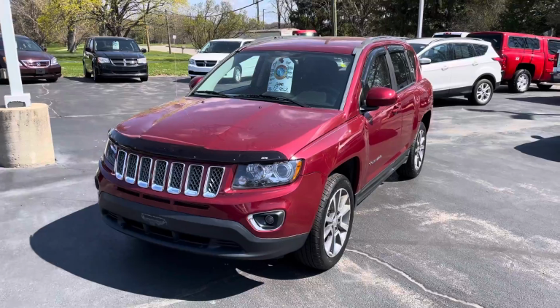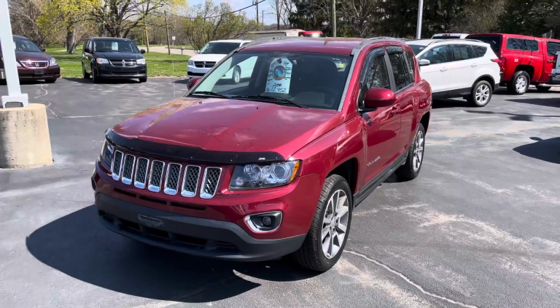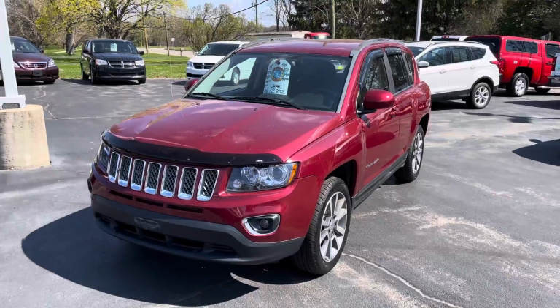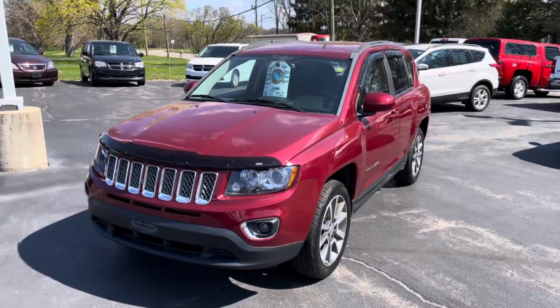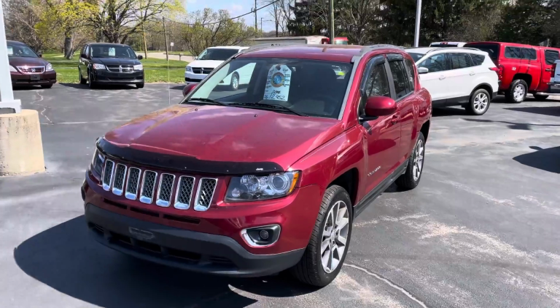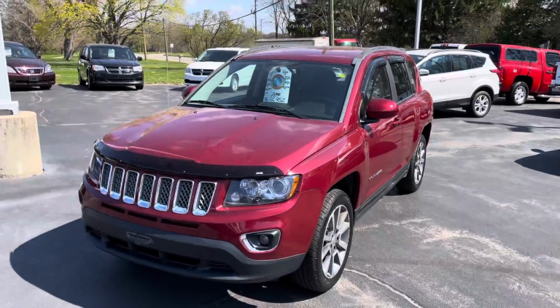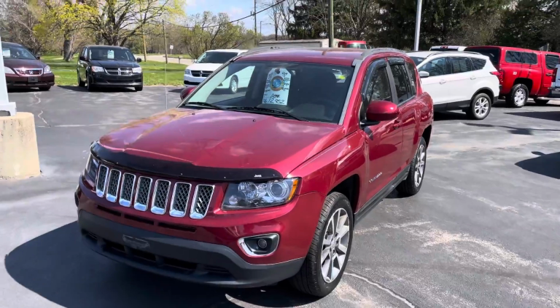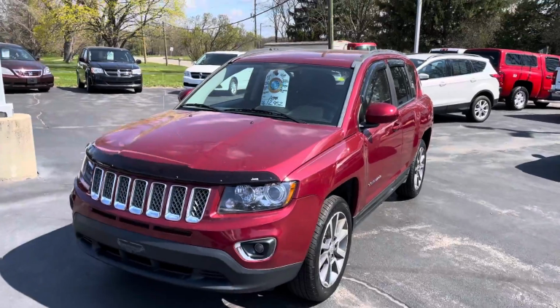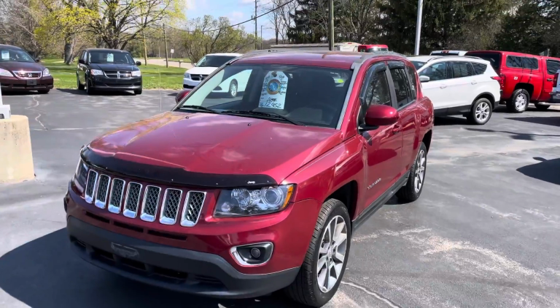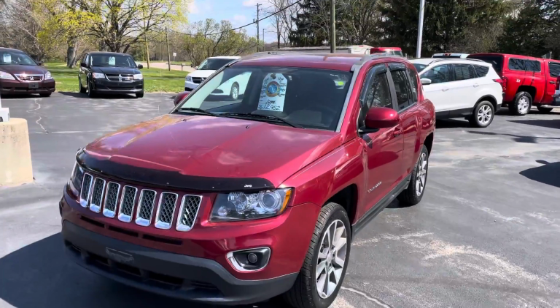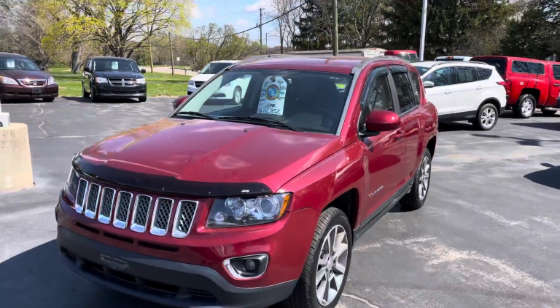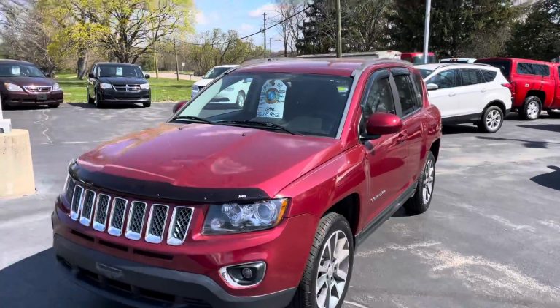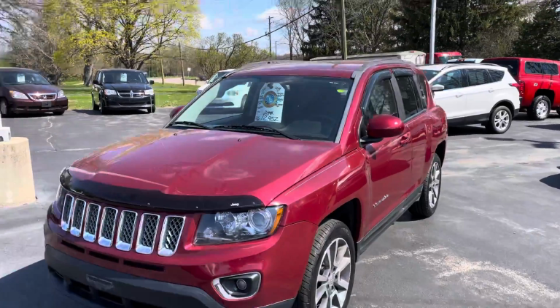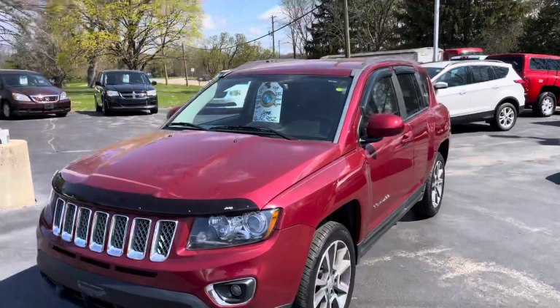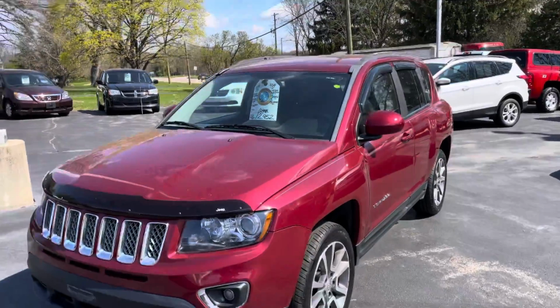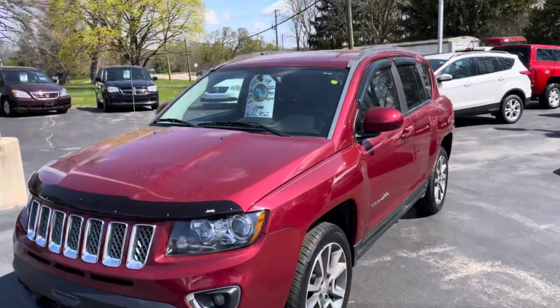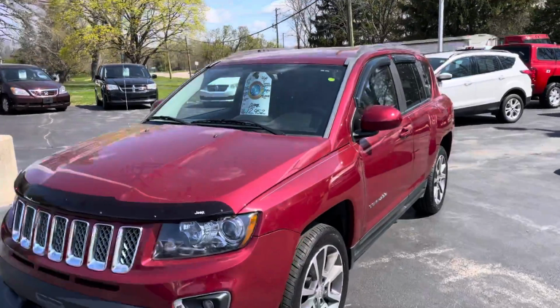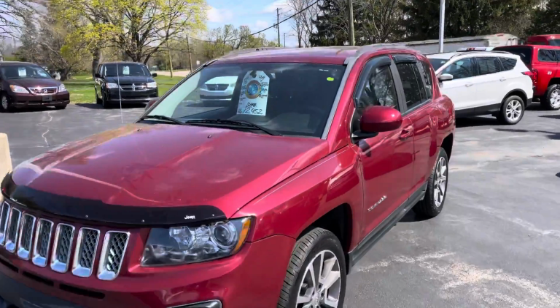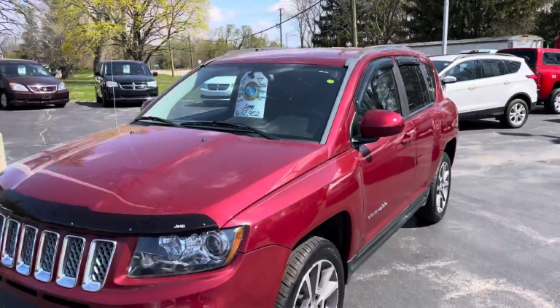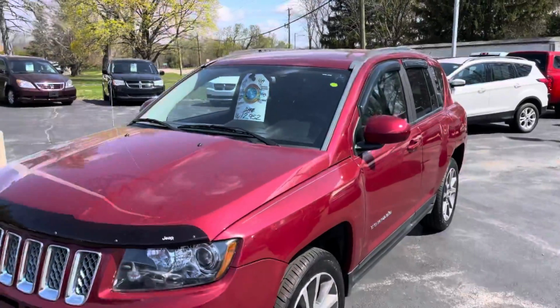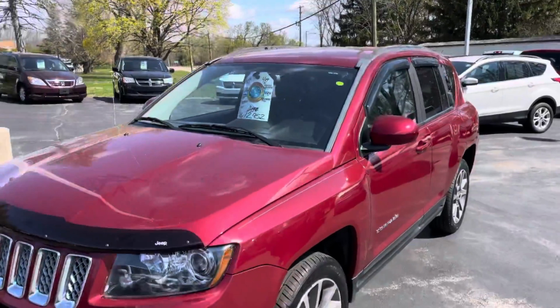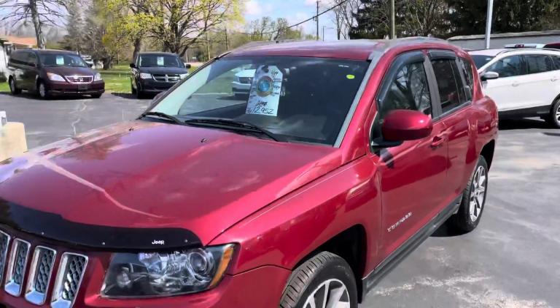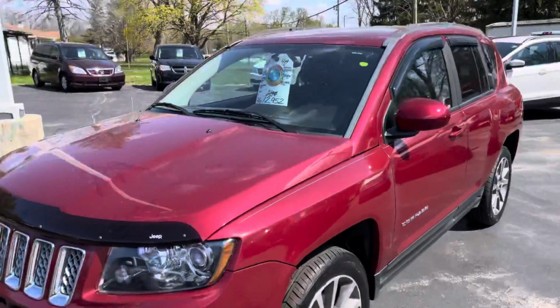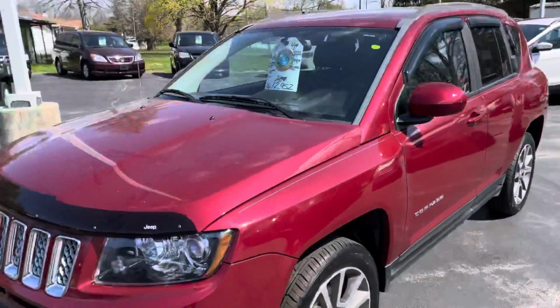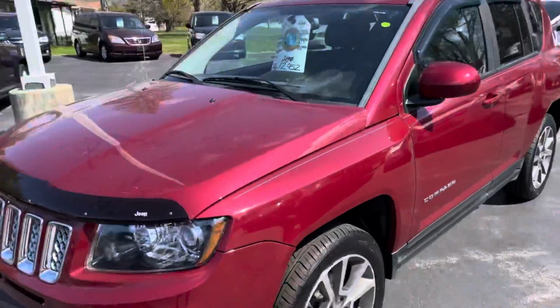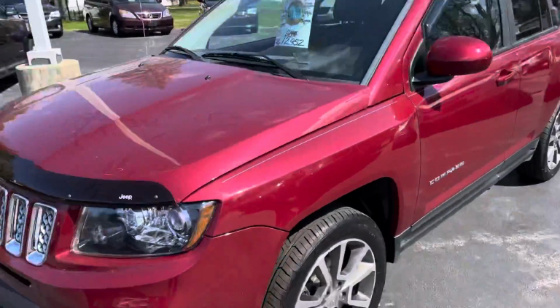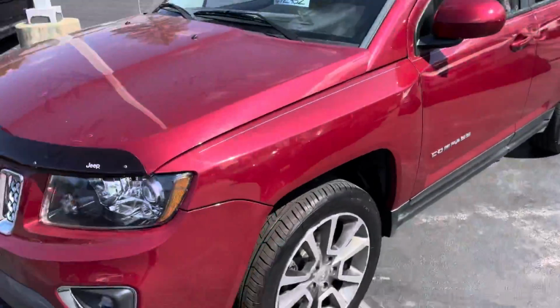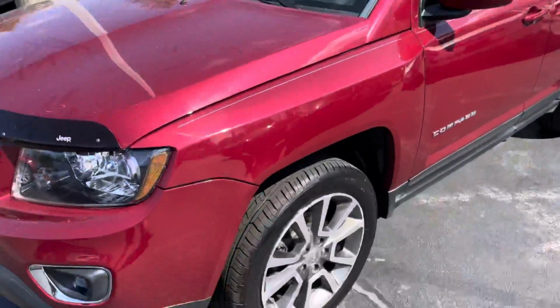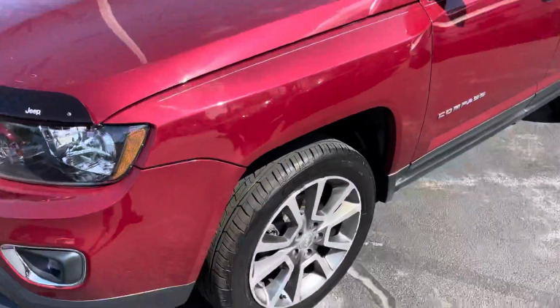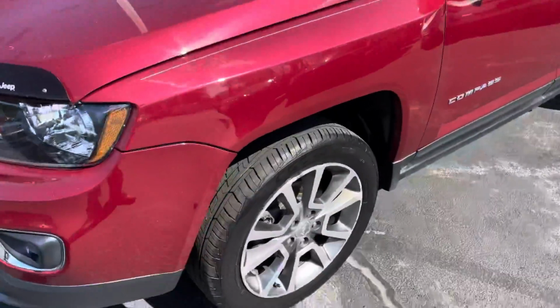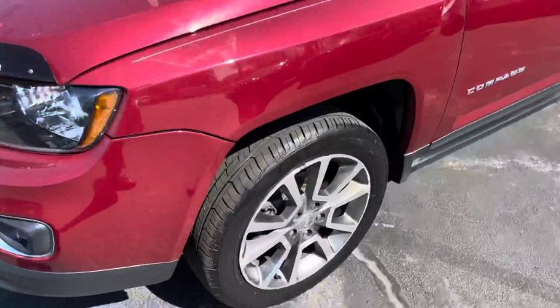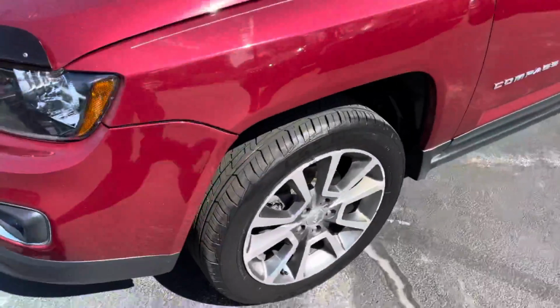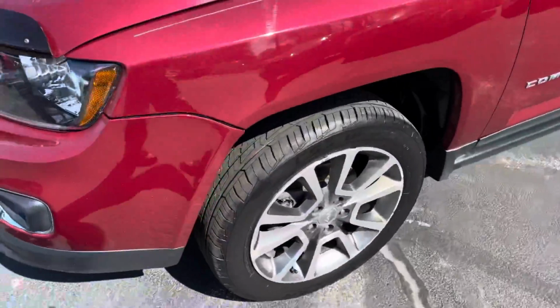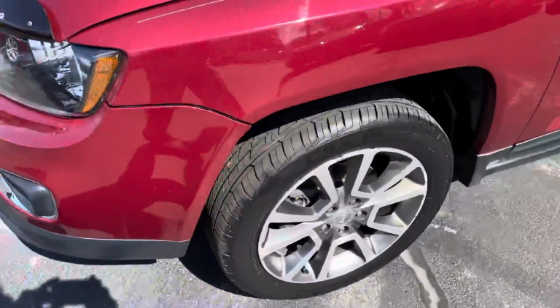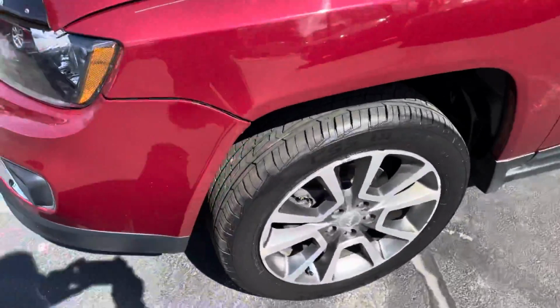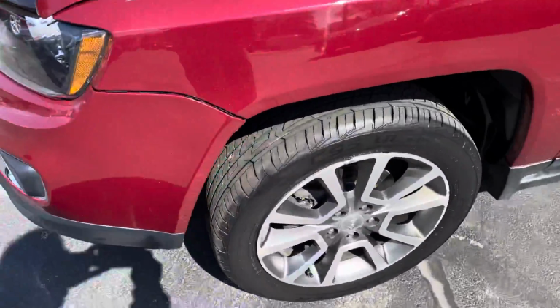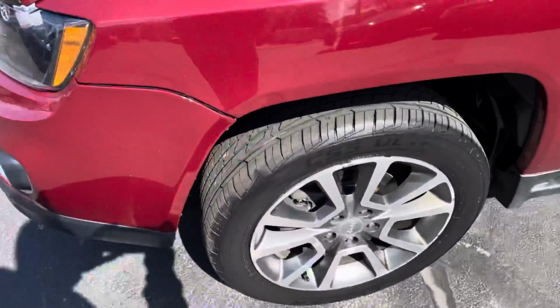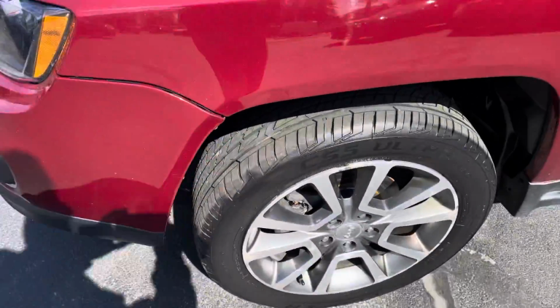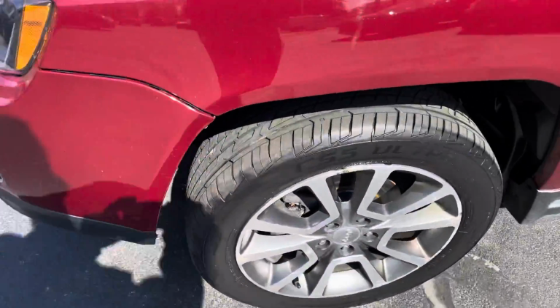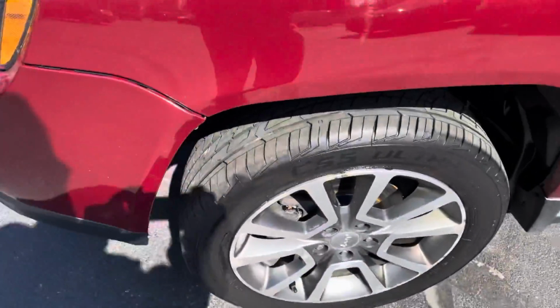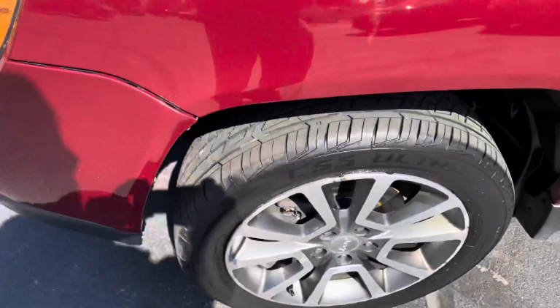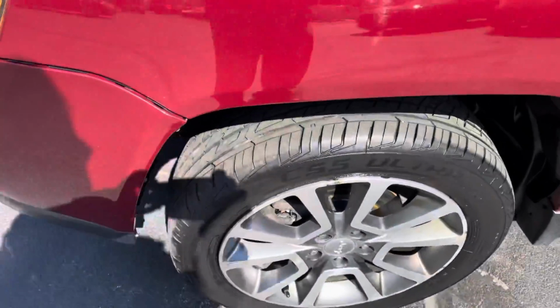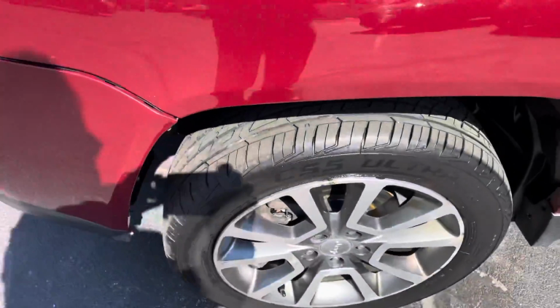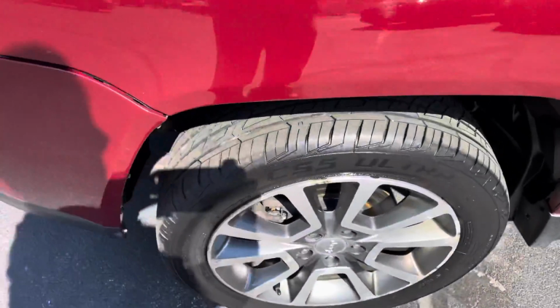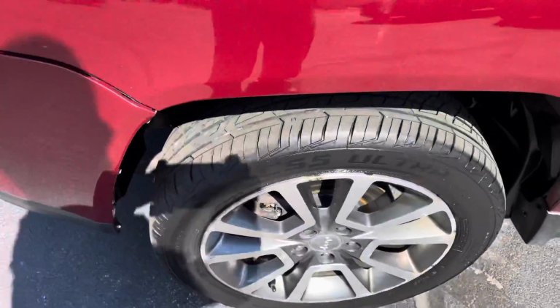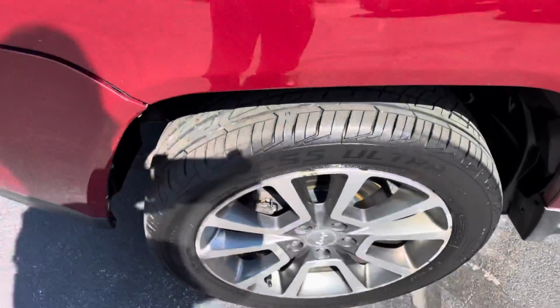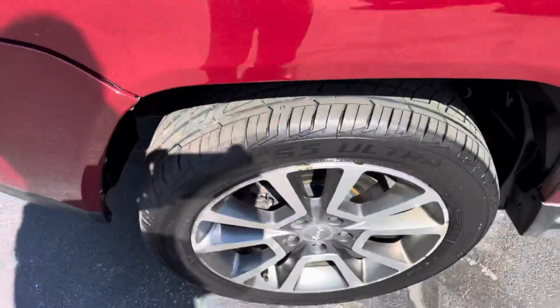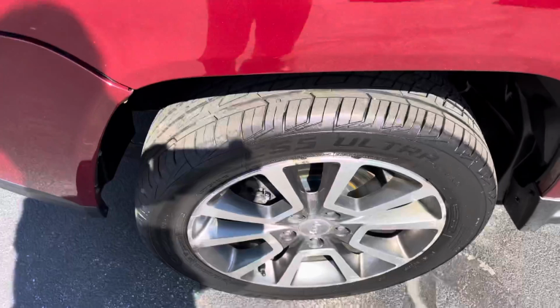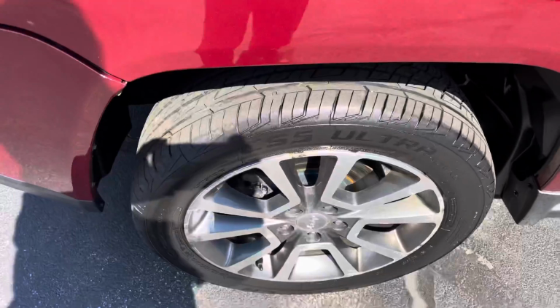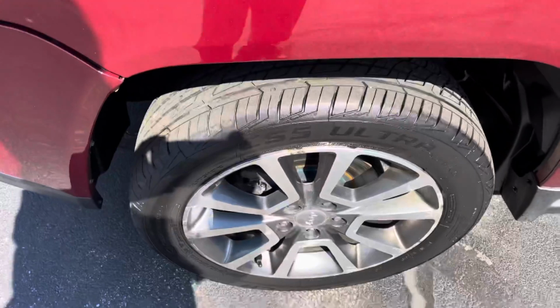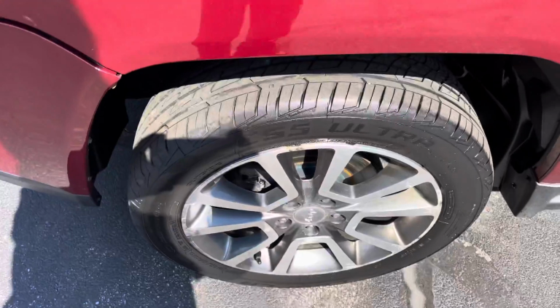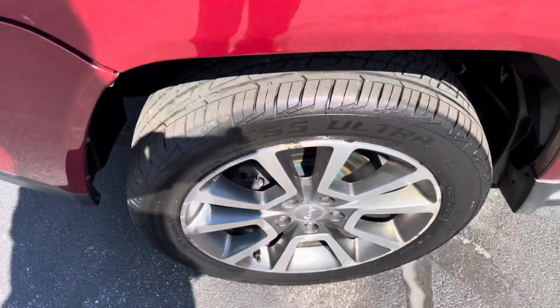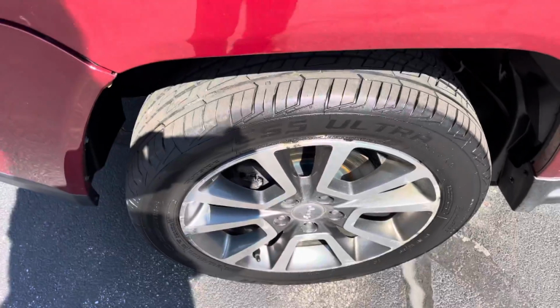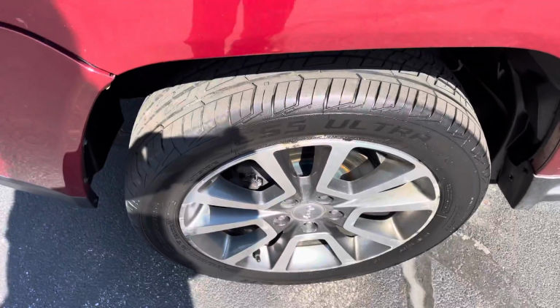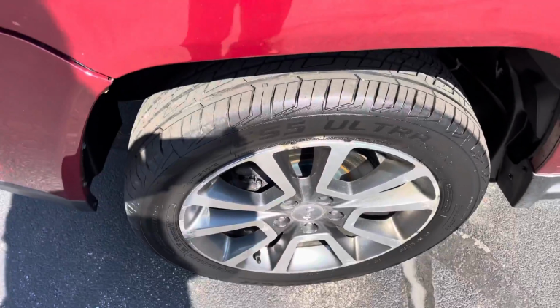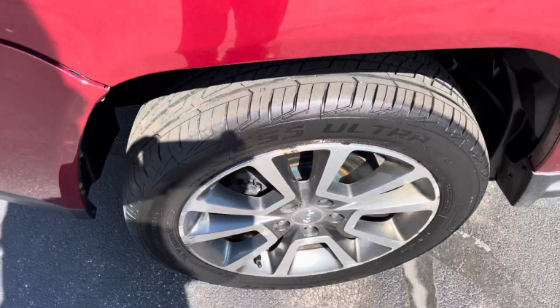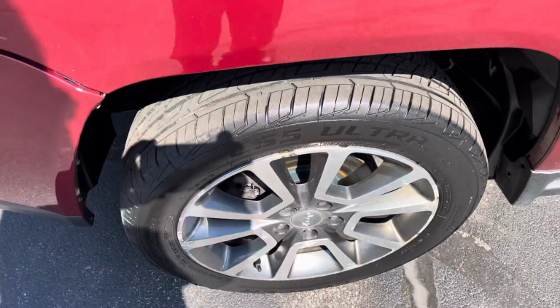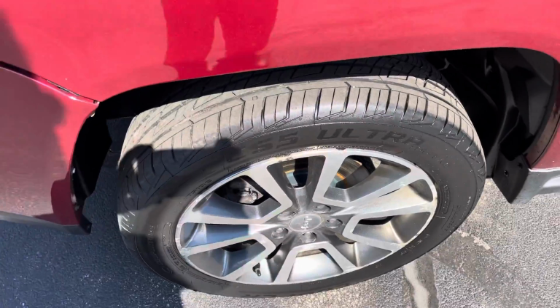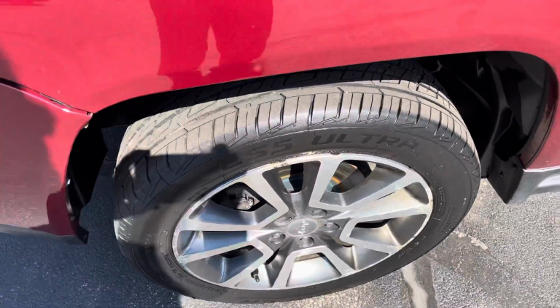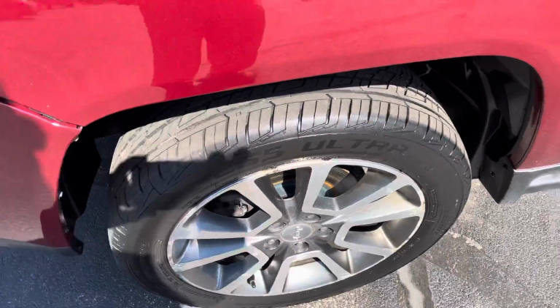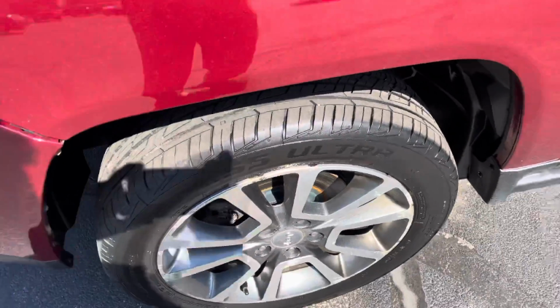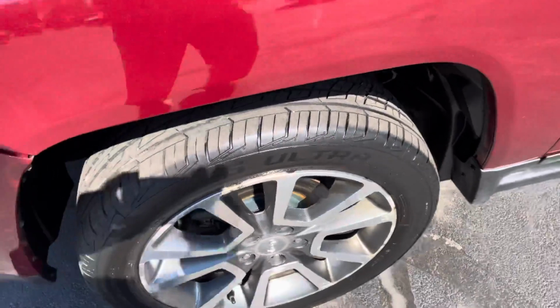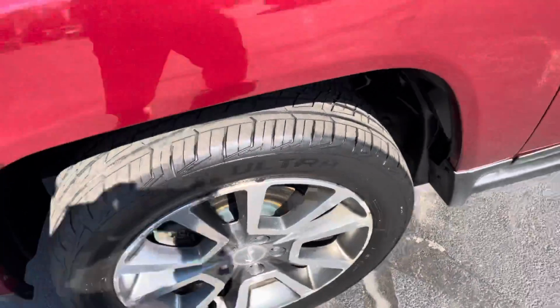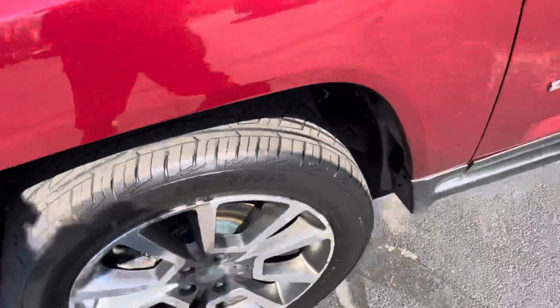We've already run it through our service department. We did an inspection and service on it. Tires are nearly new.